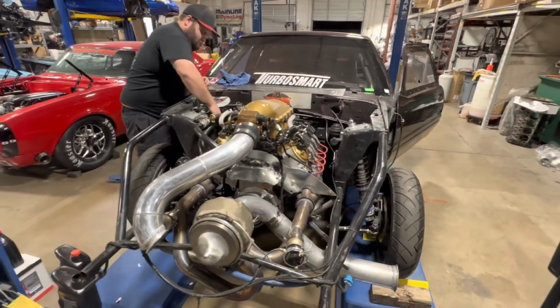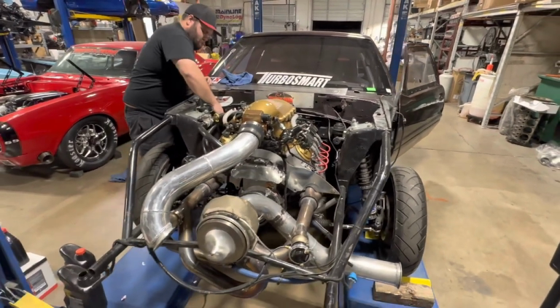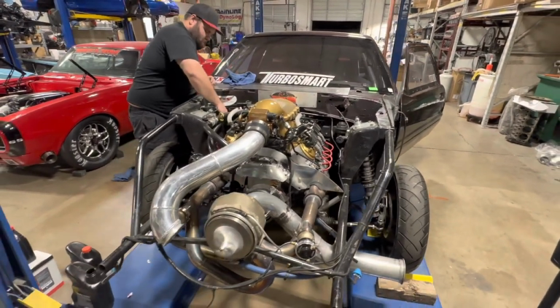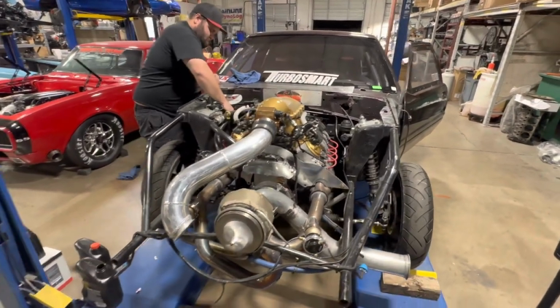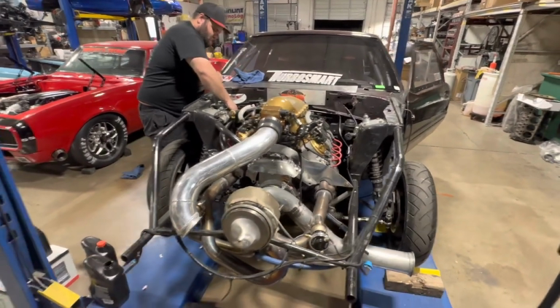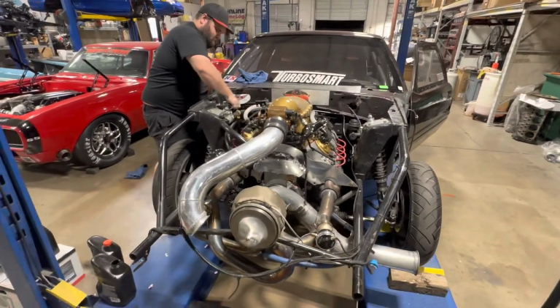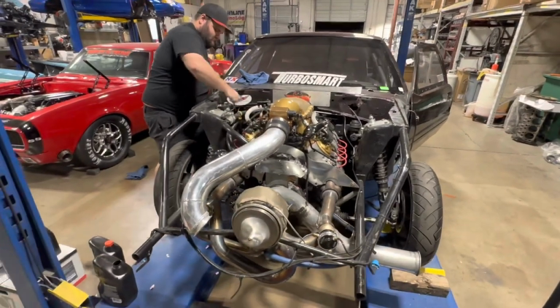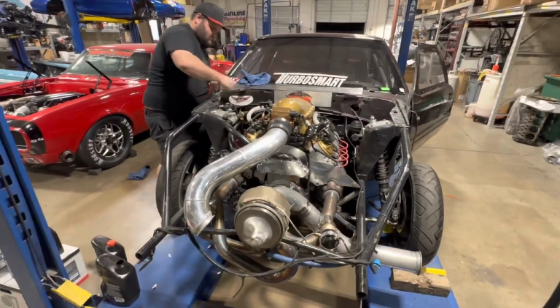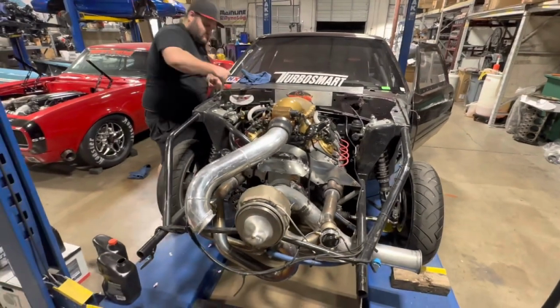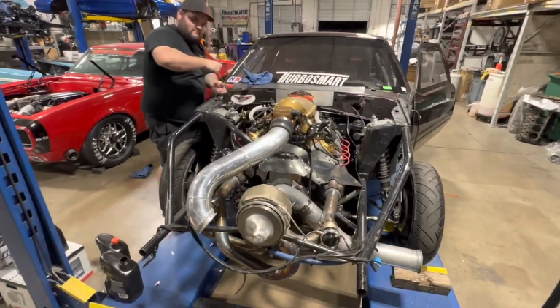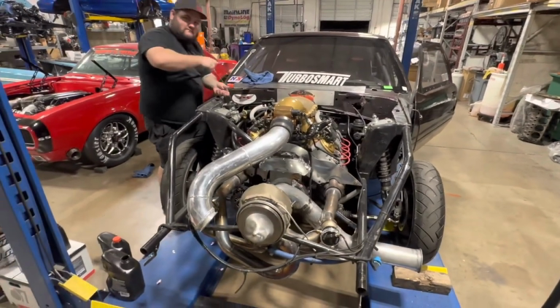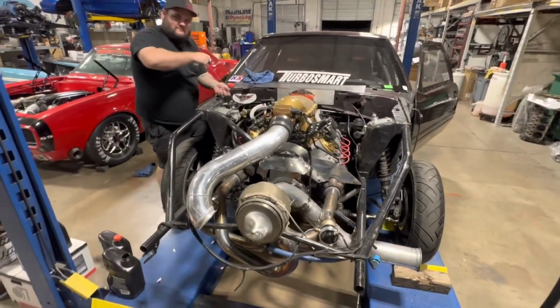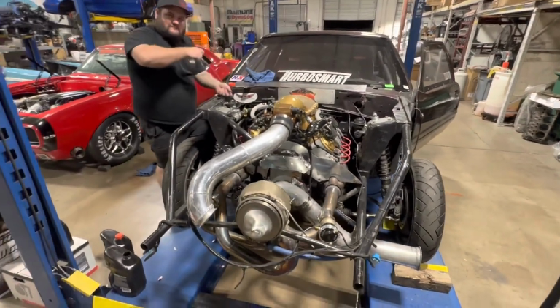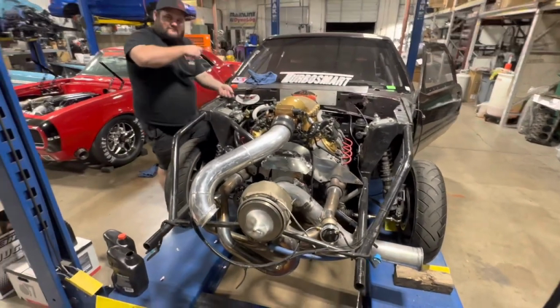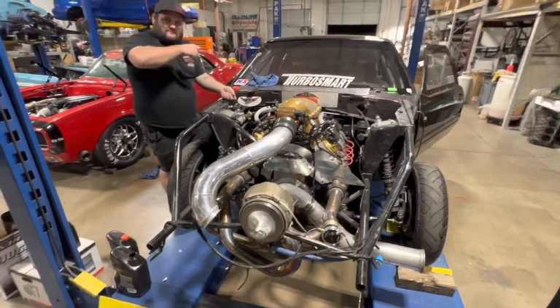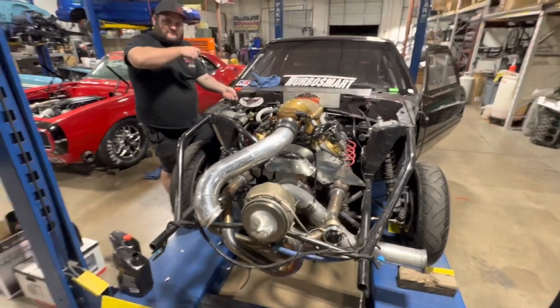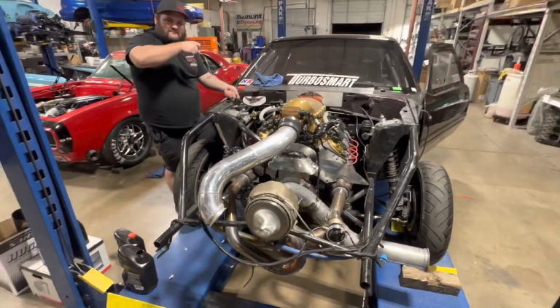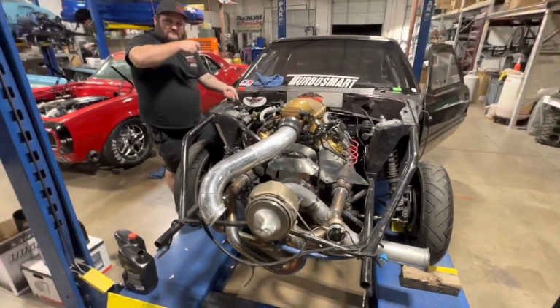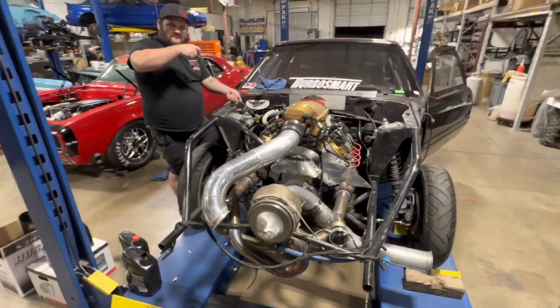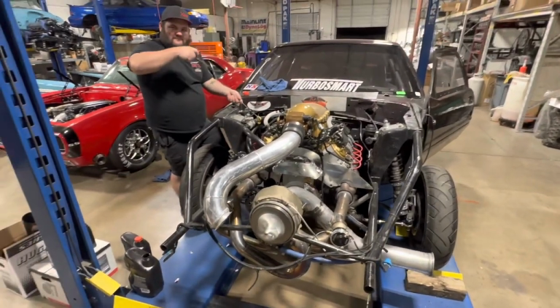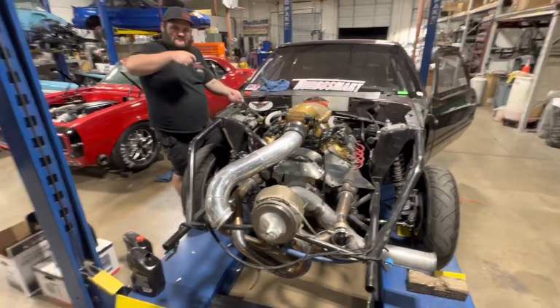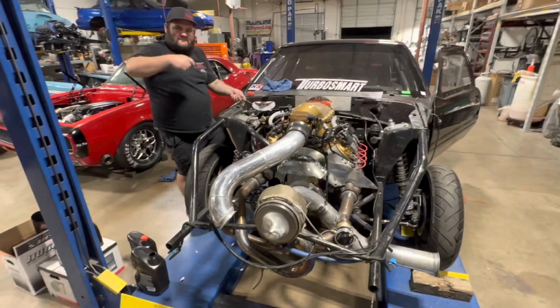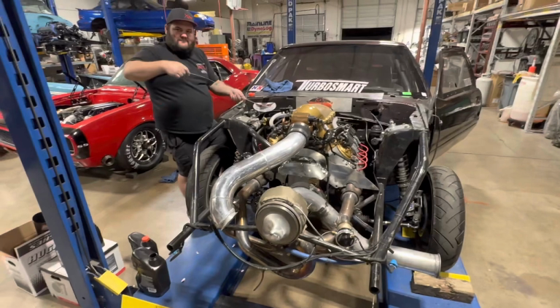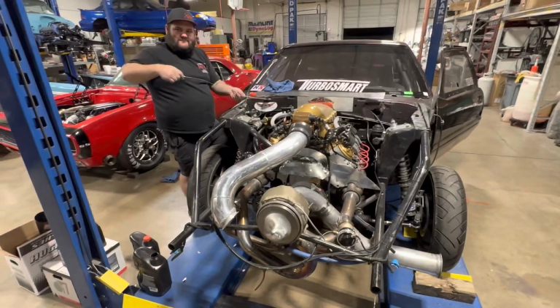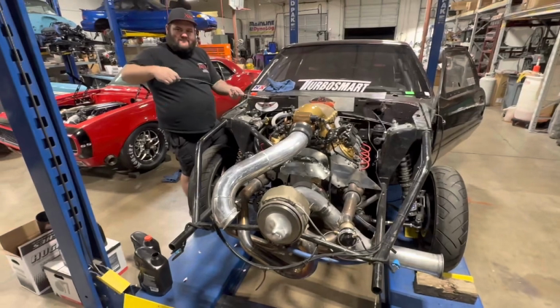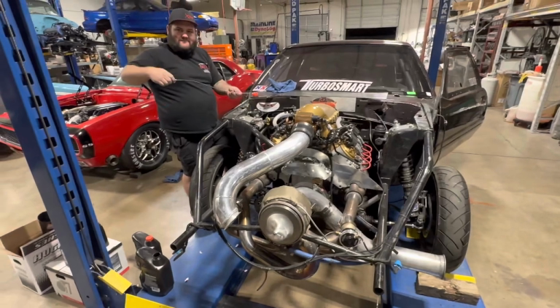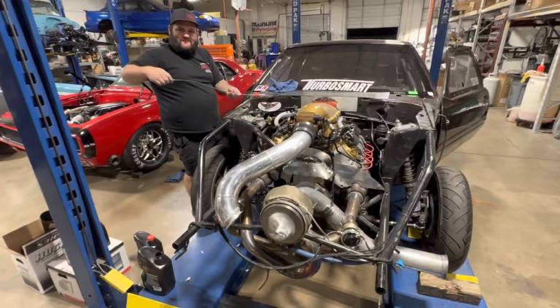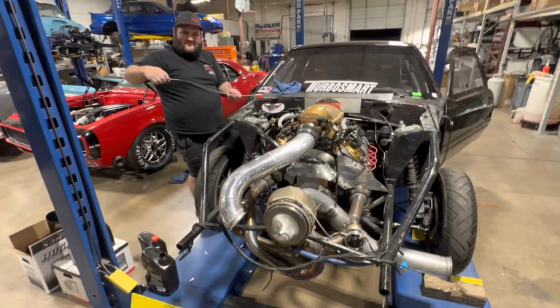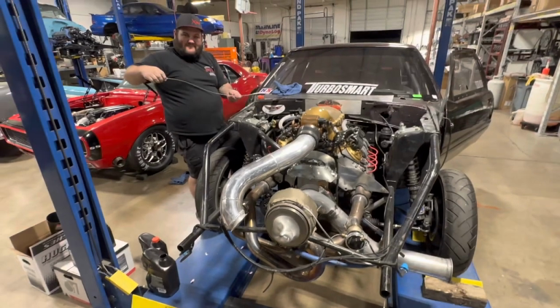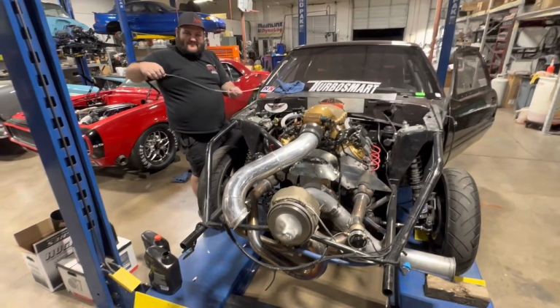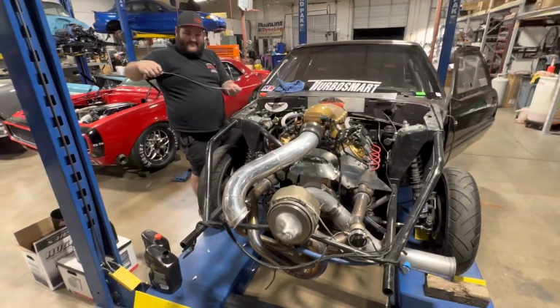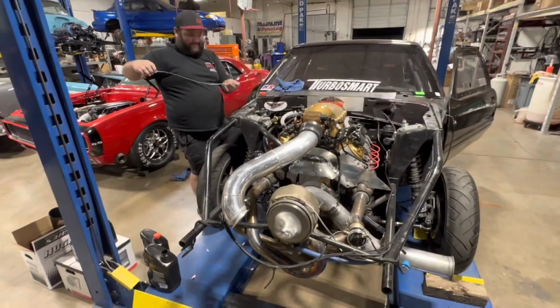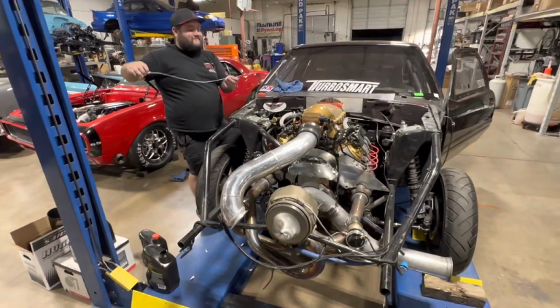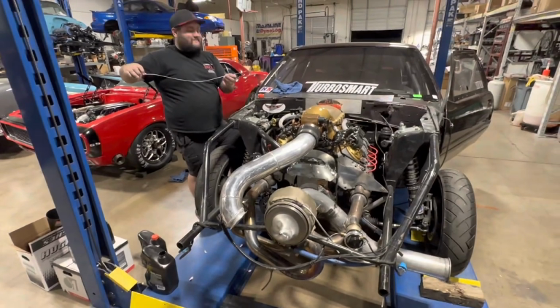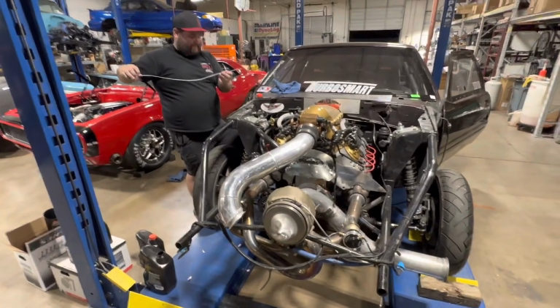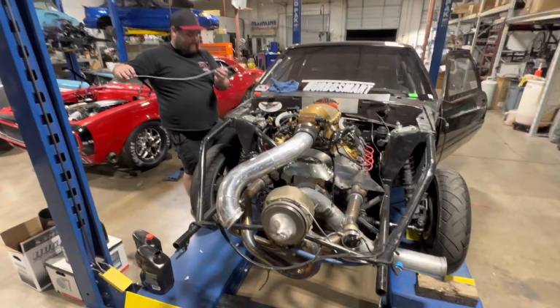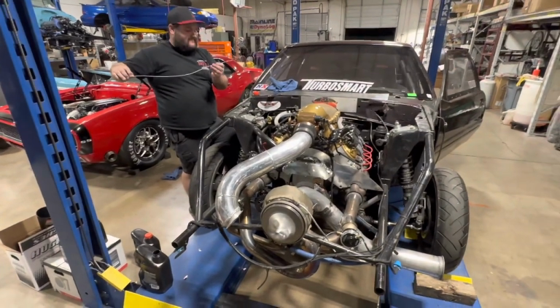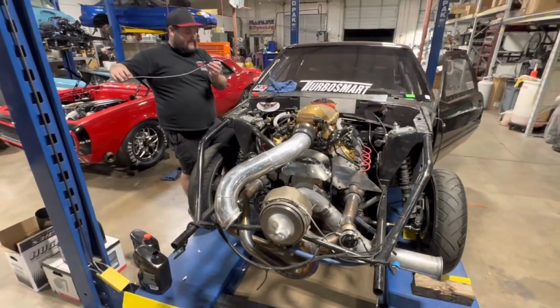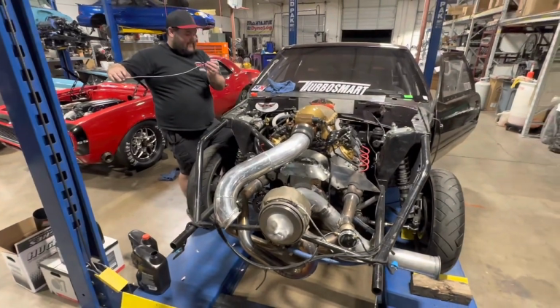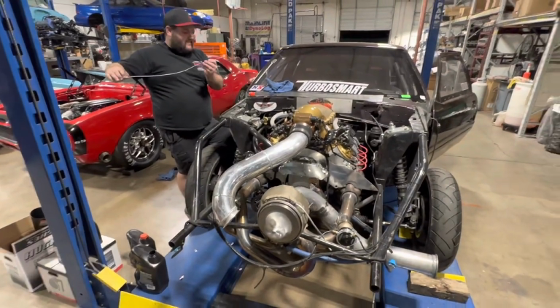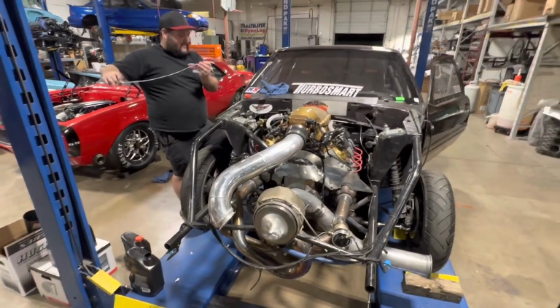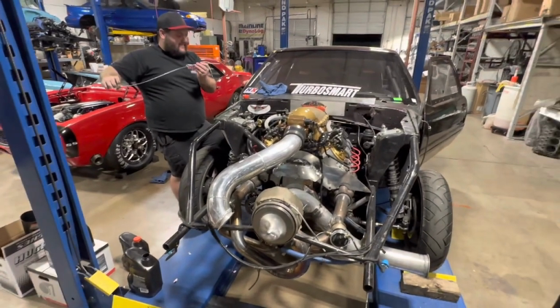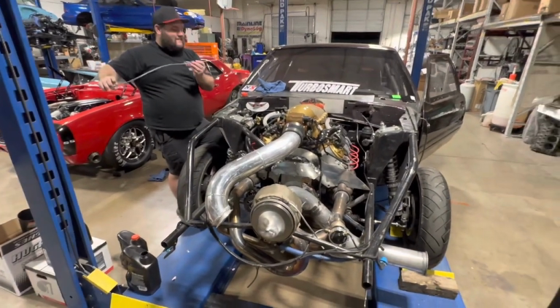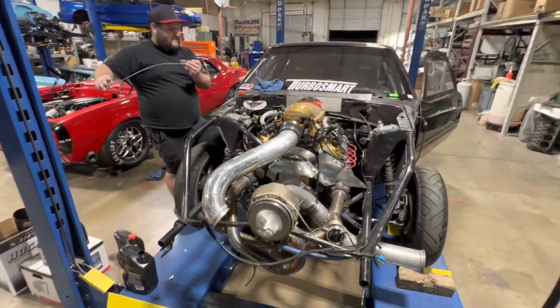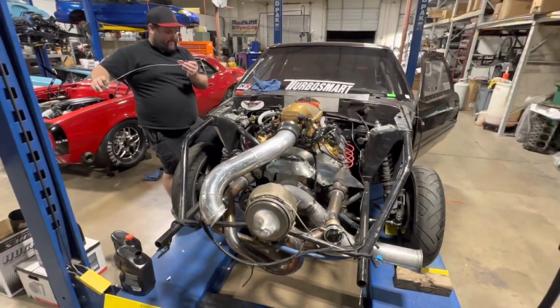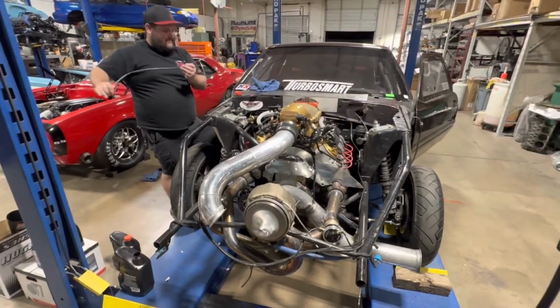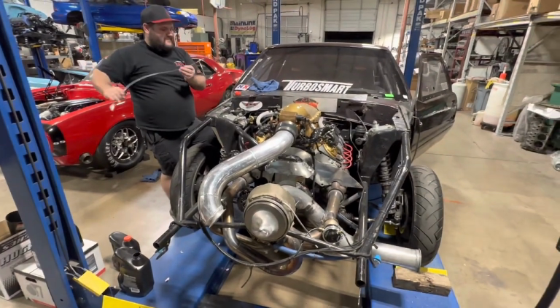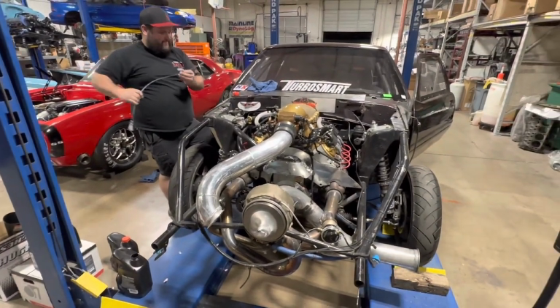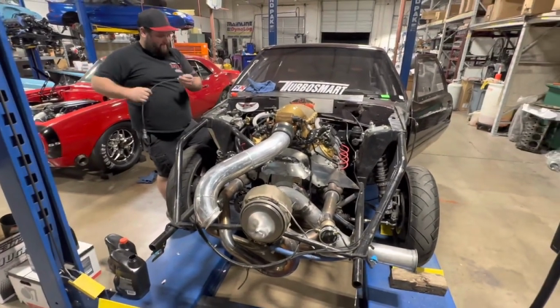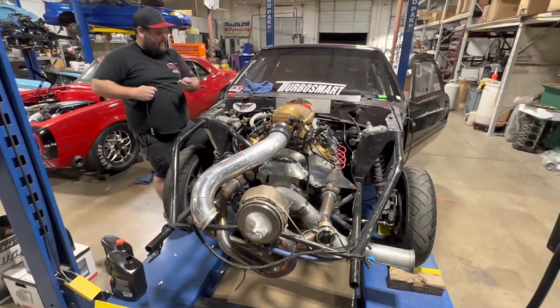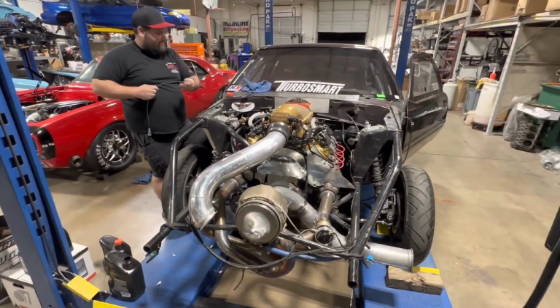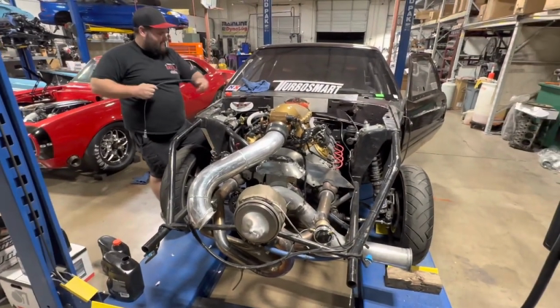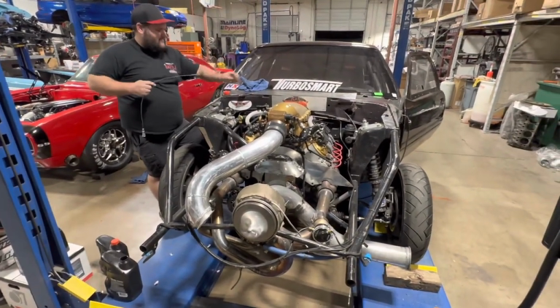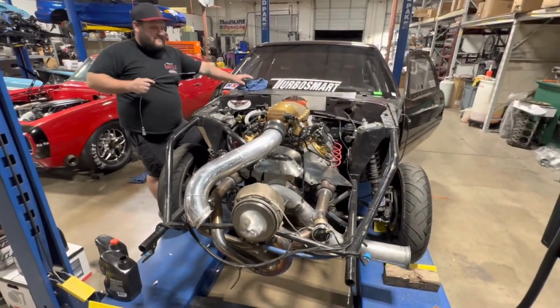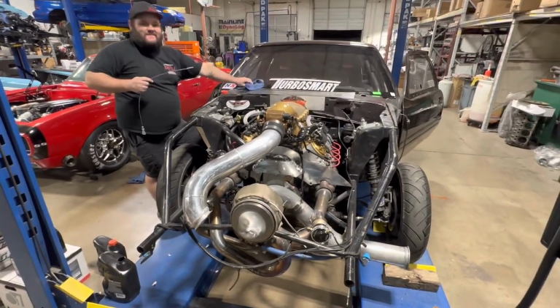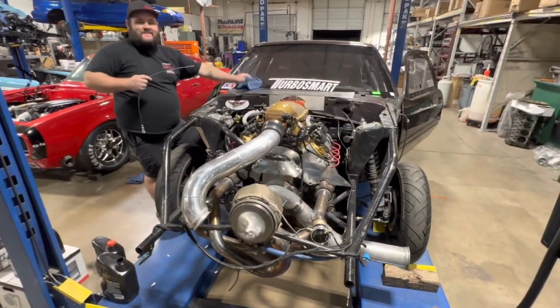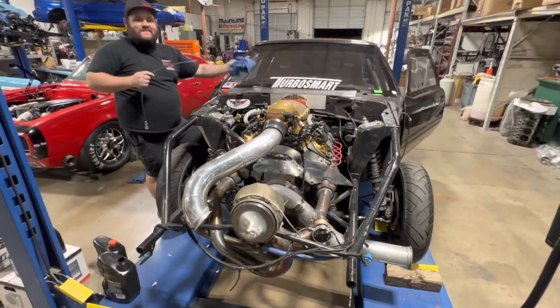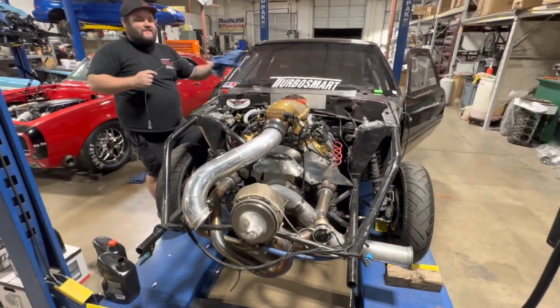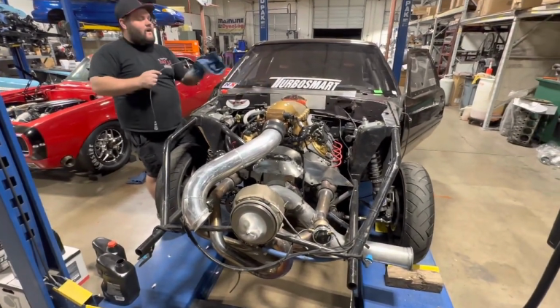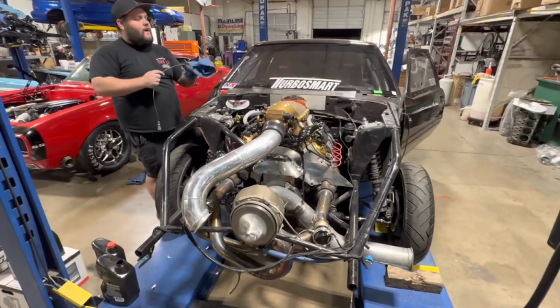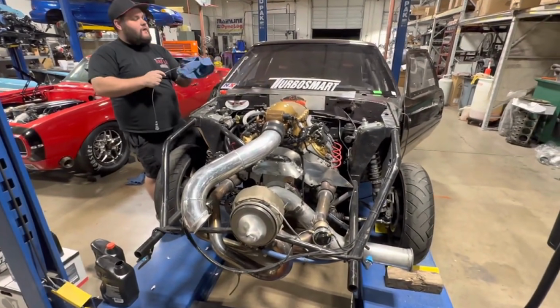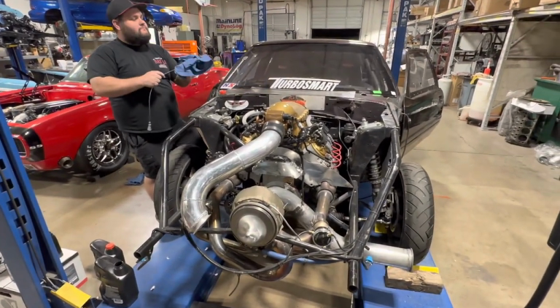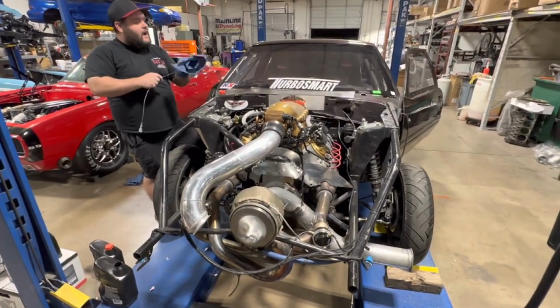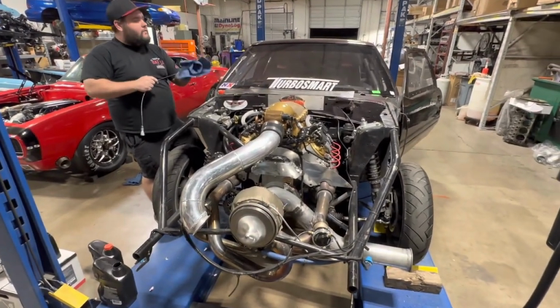Right now, this motherfucking all-motor build, dawg! All motherfucking motor! Fire and dials — I love you.